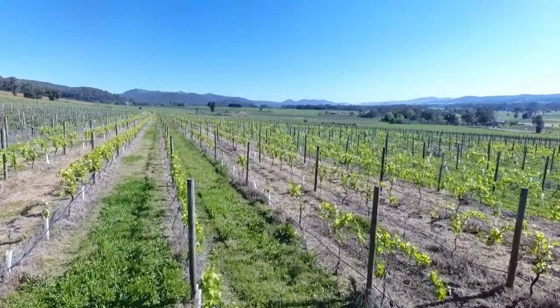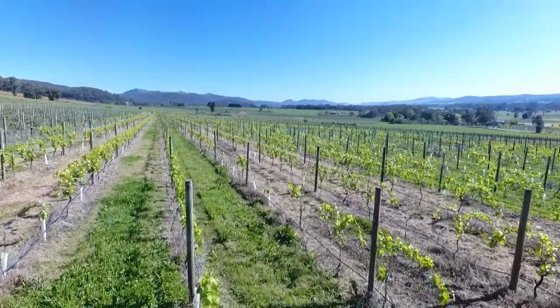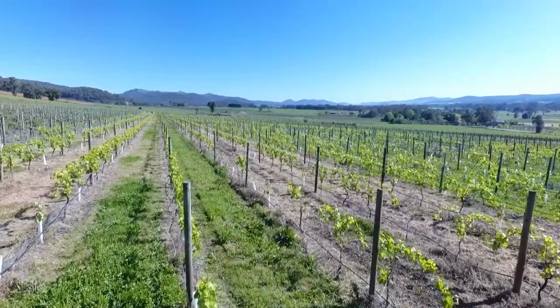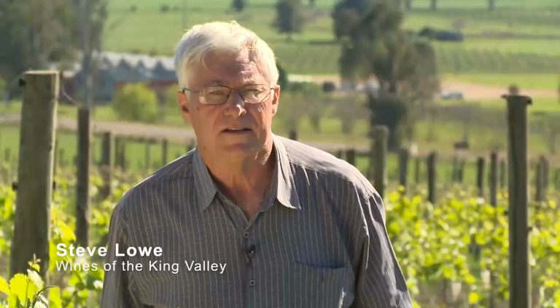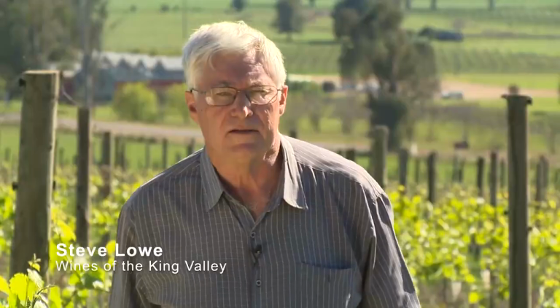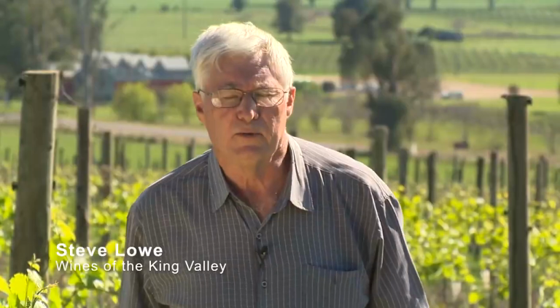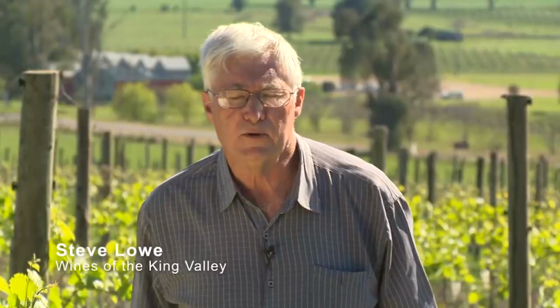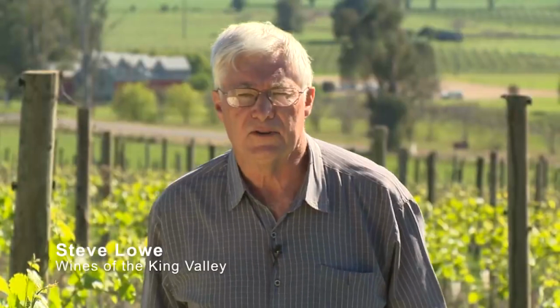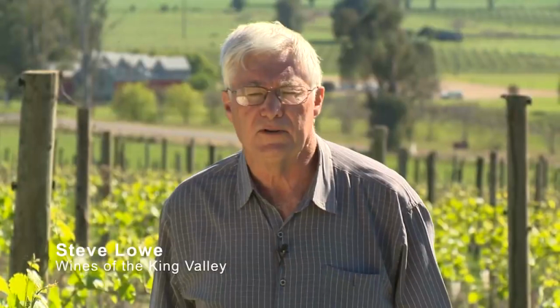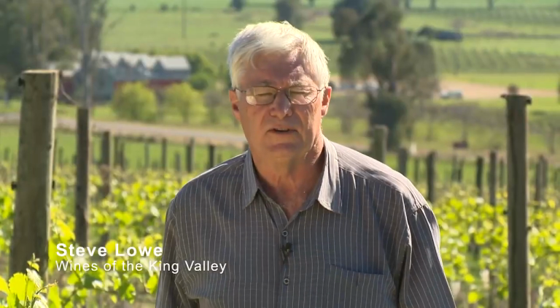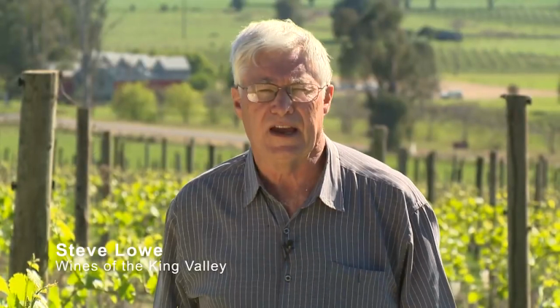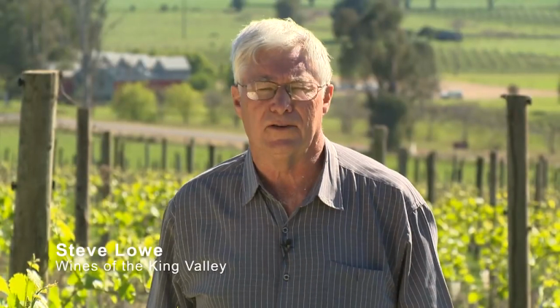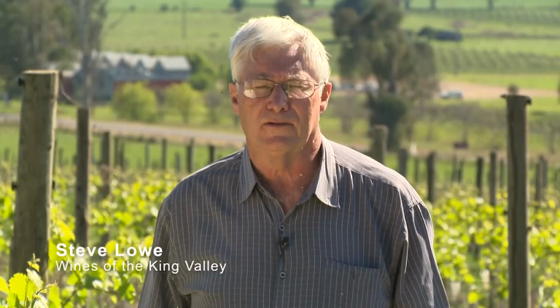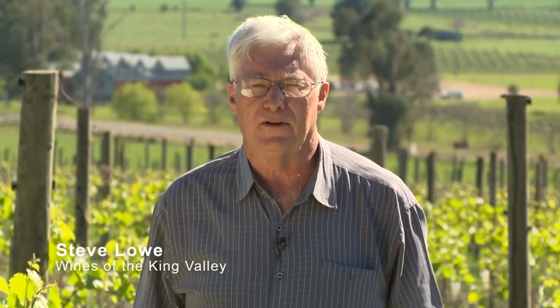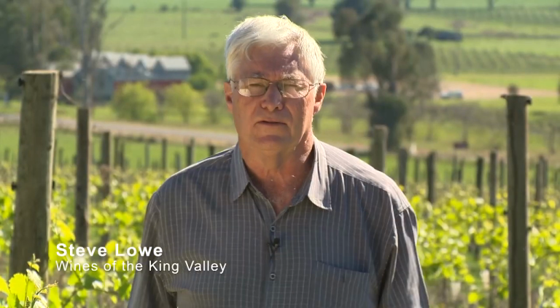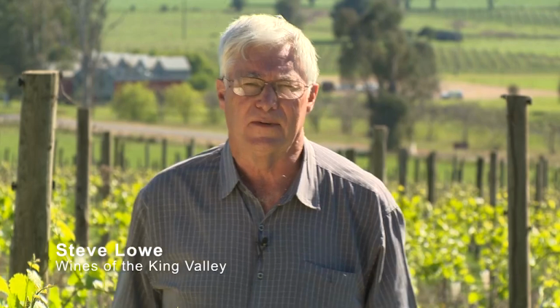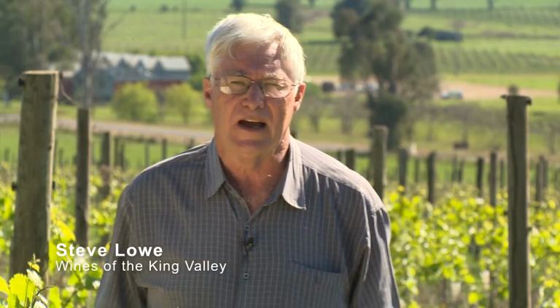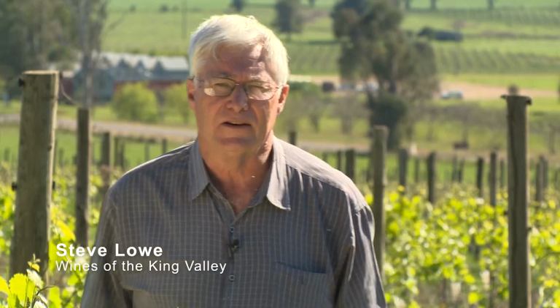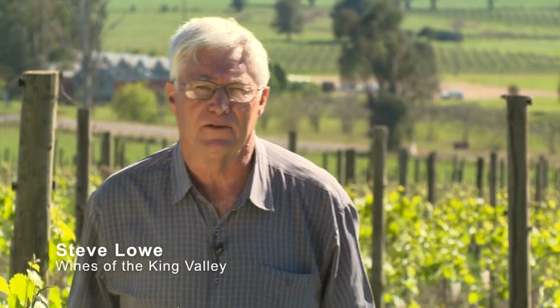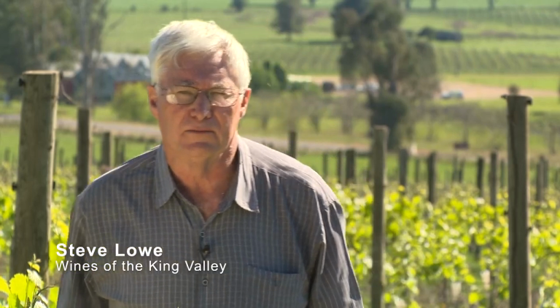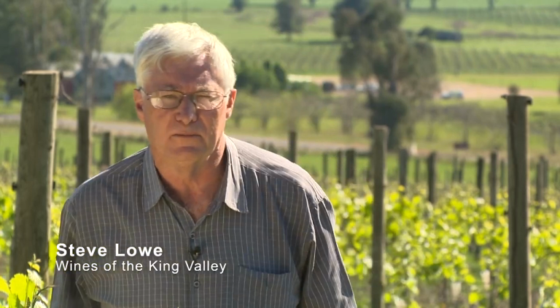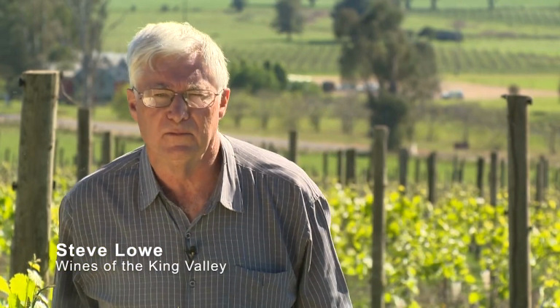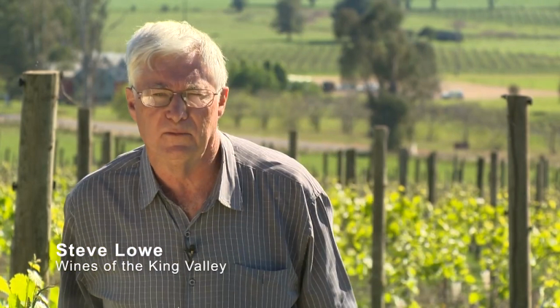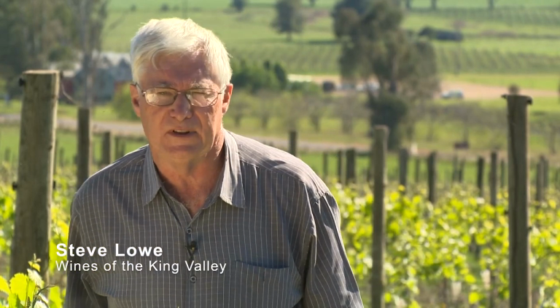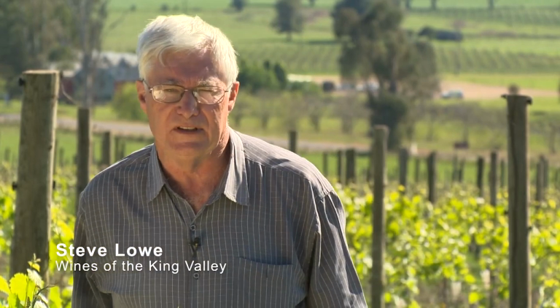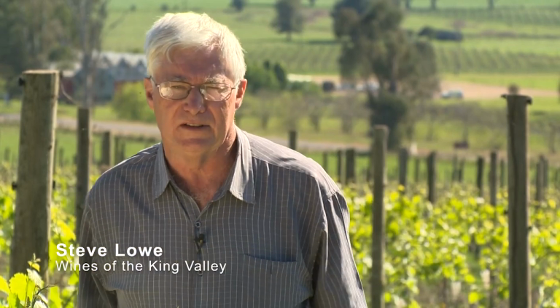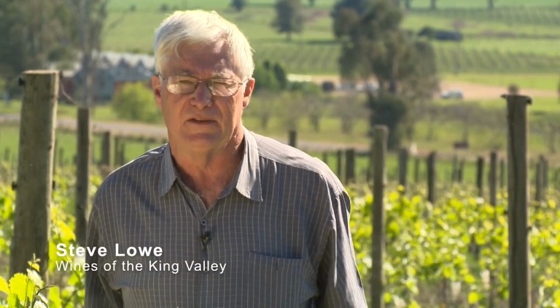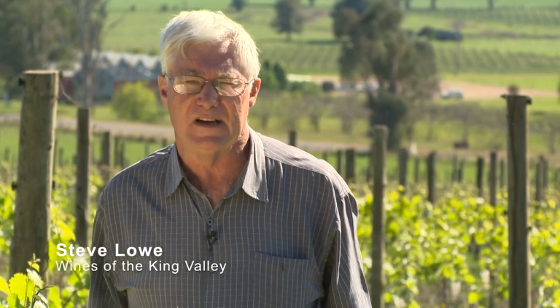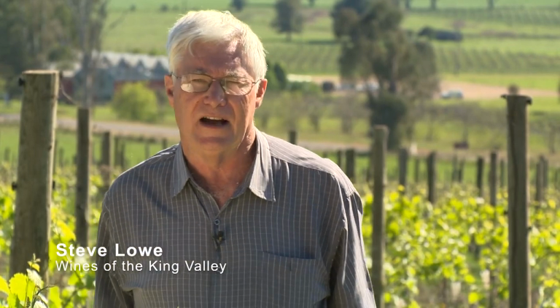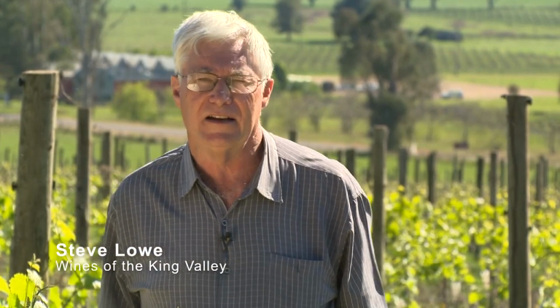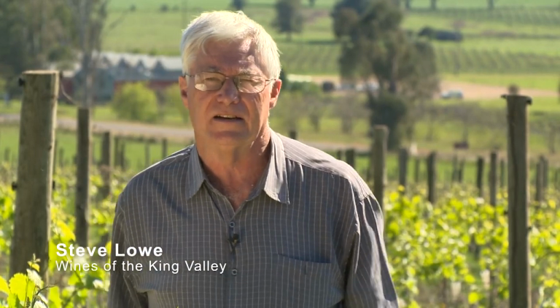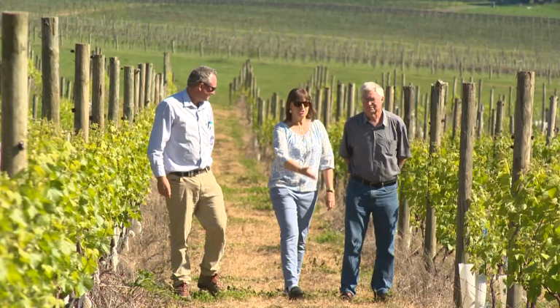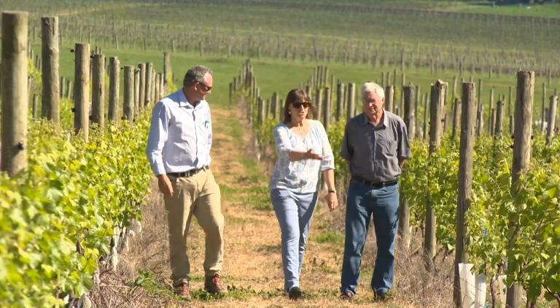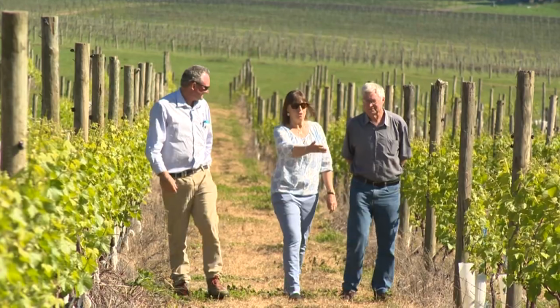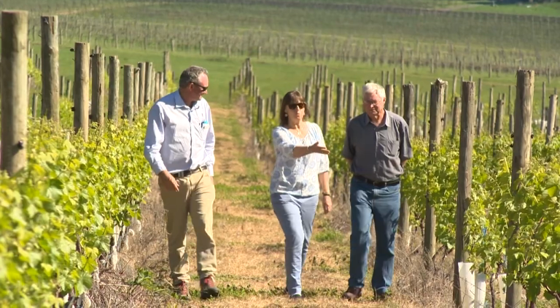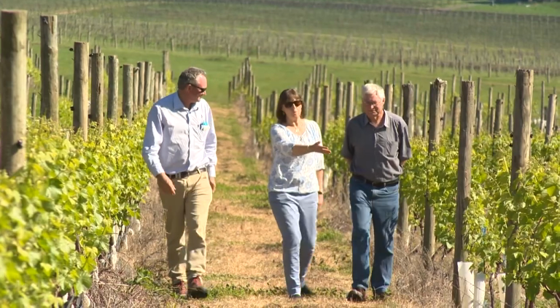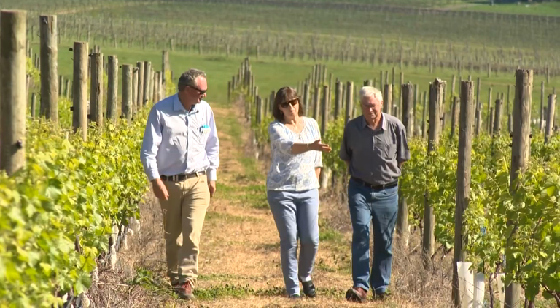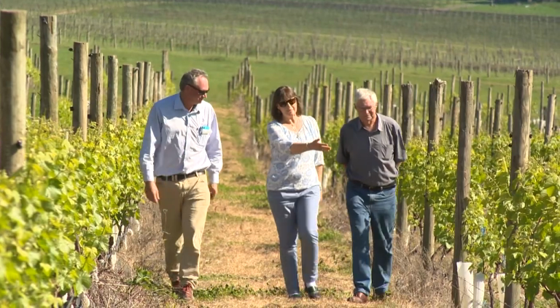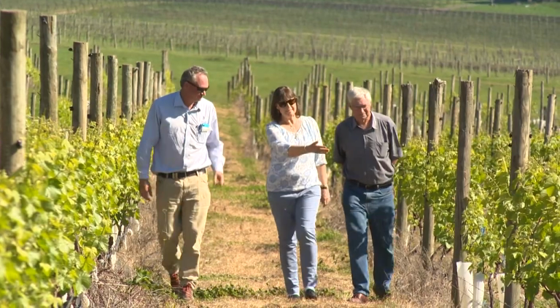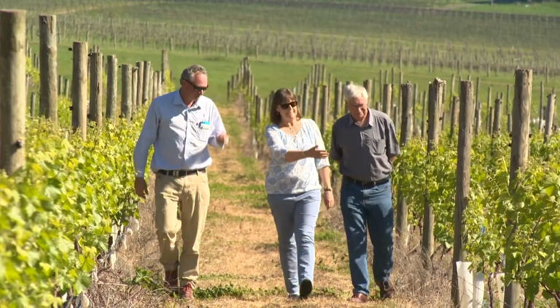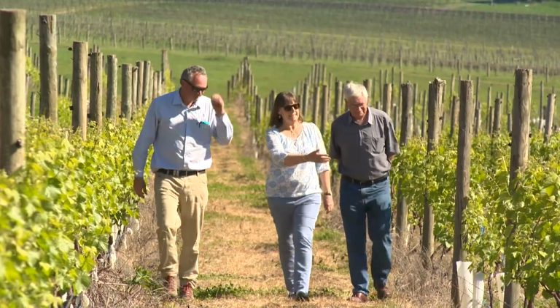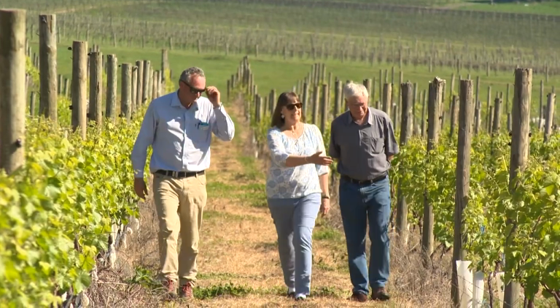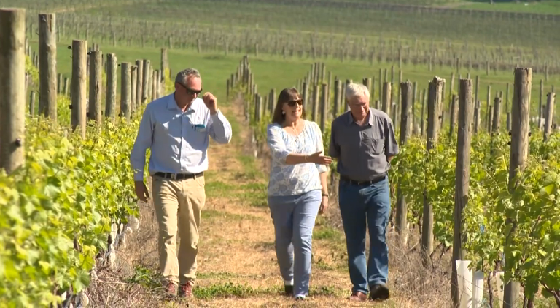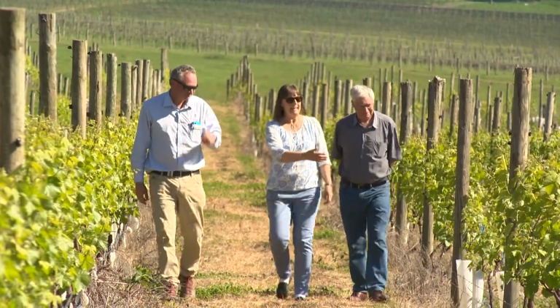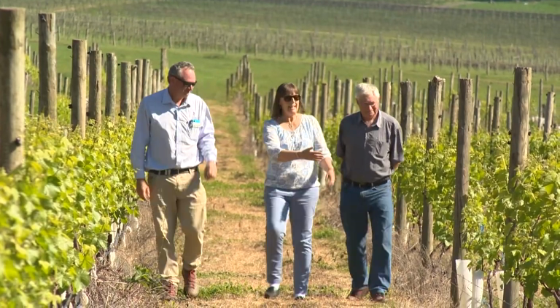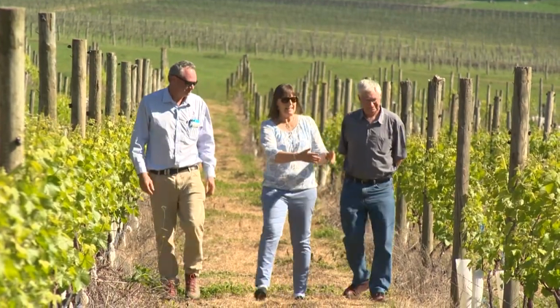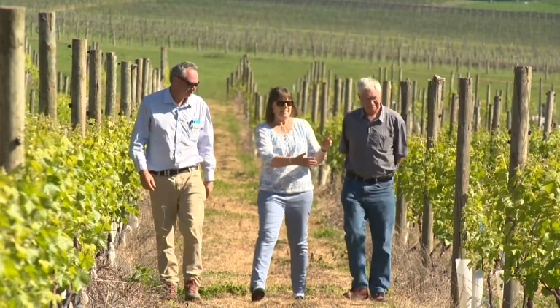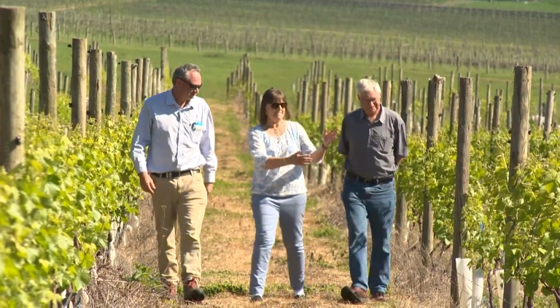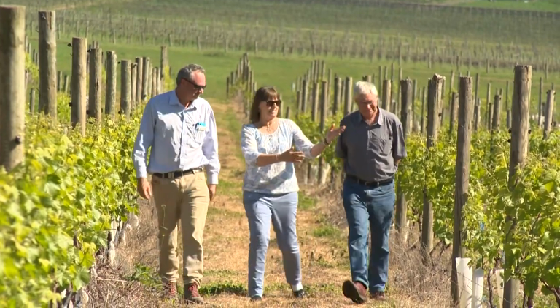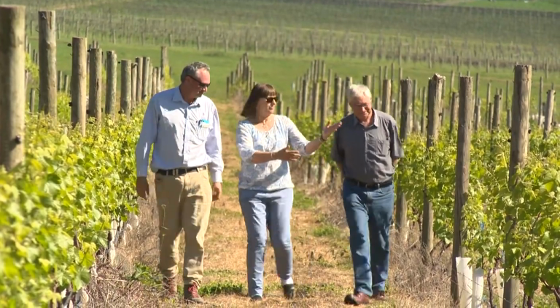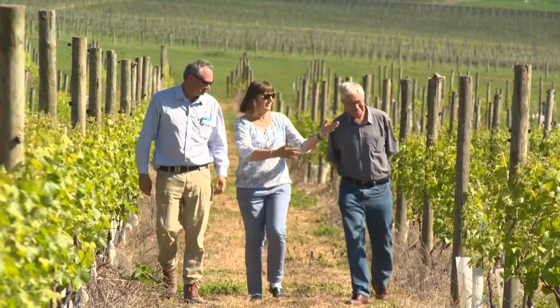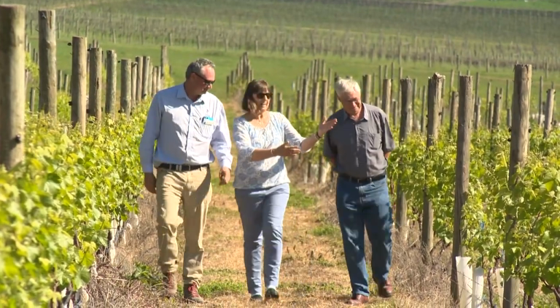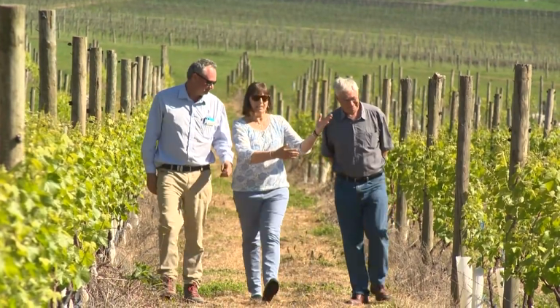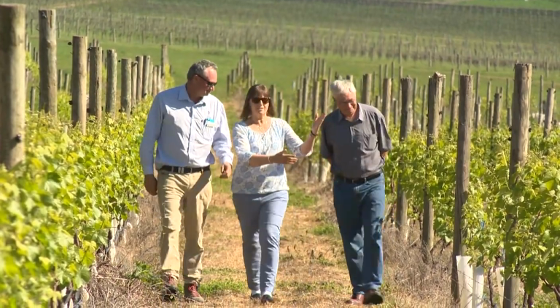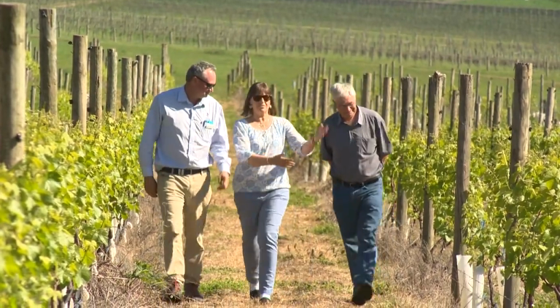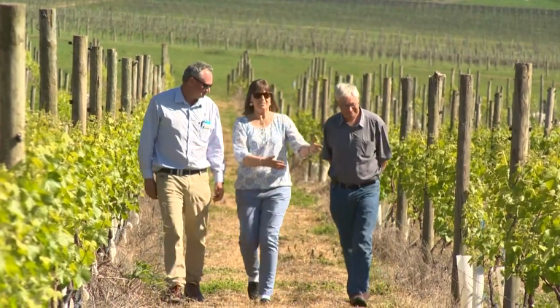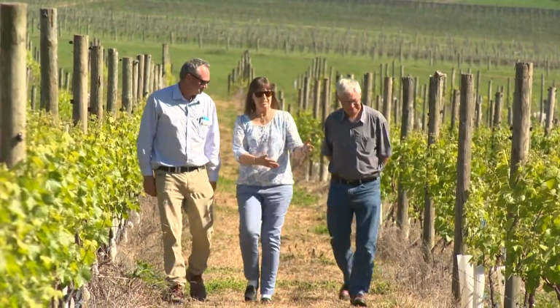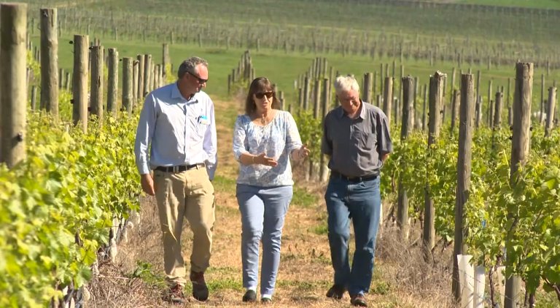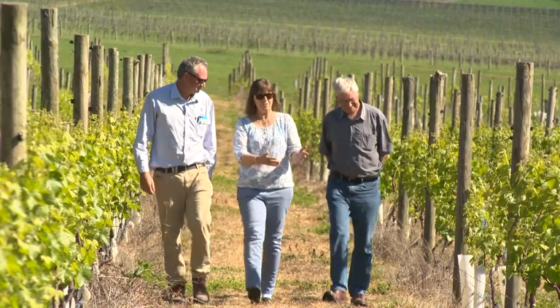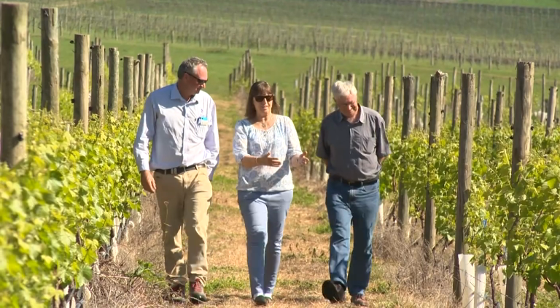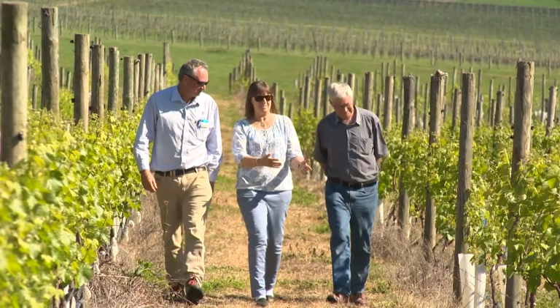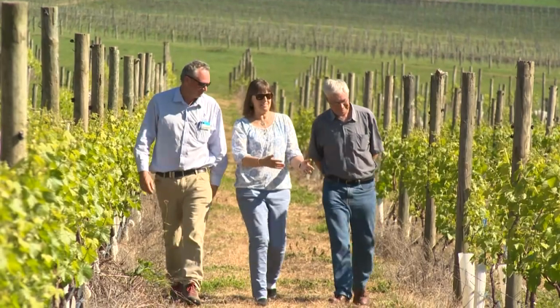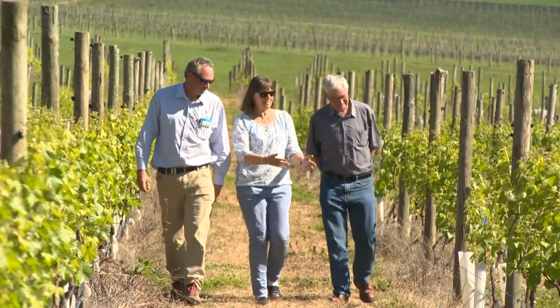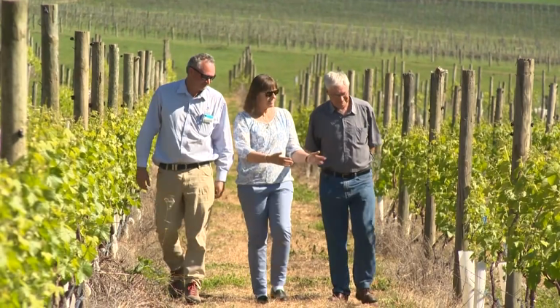It's important to gather a lot of data from within the vineyard so that we can actually directly relate that to the quality of the wine.